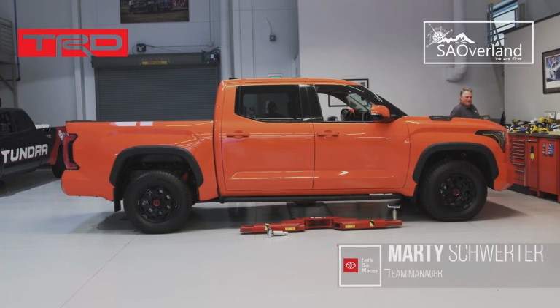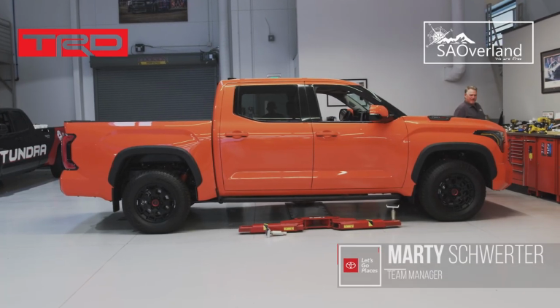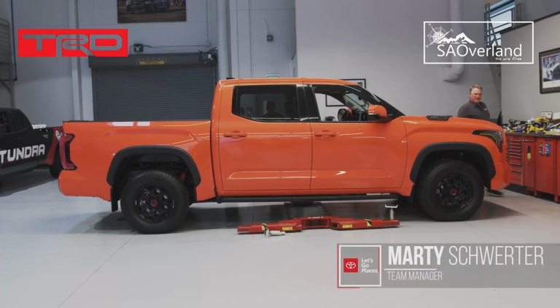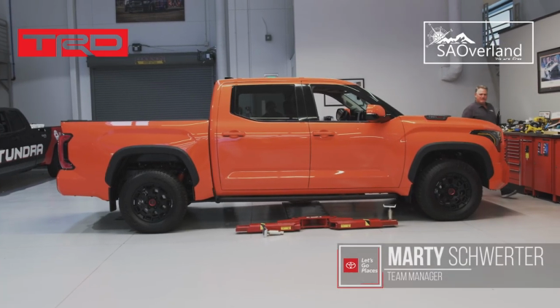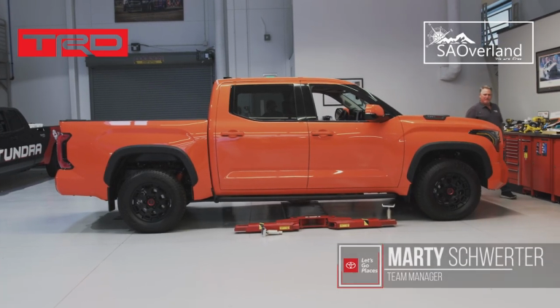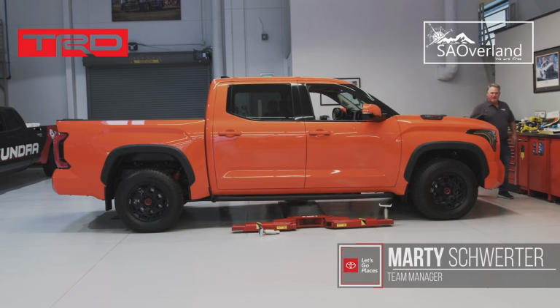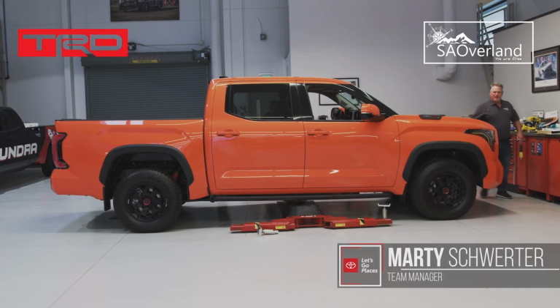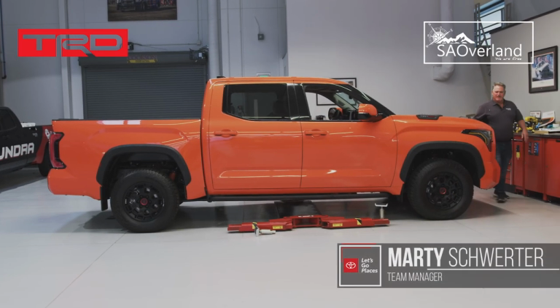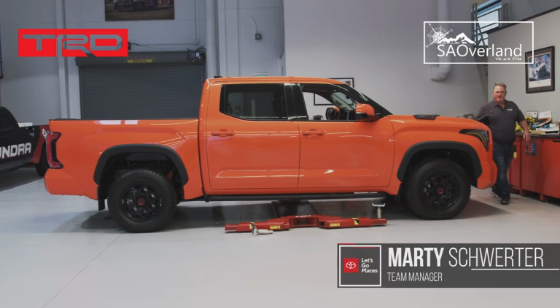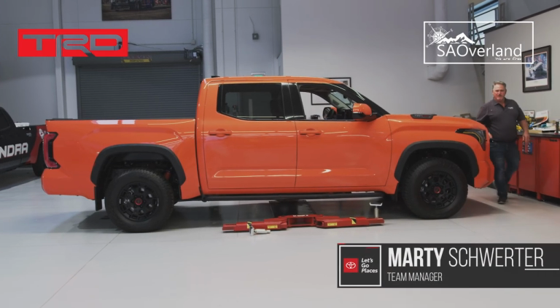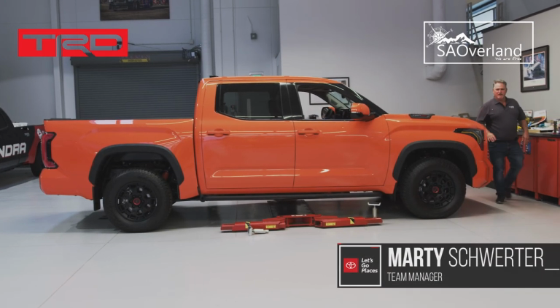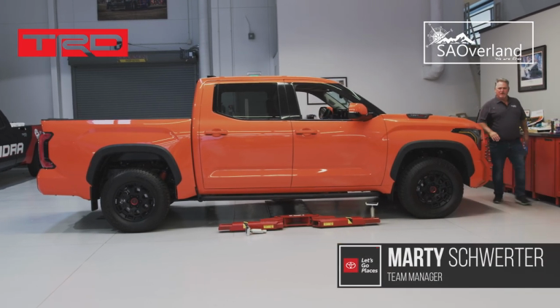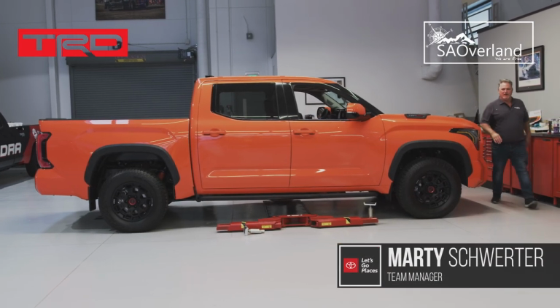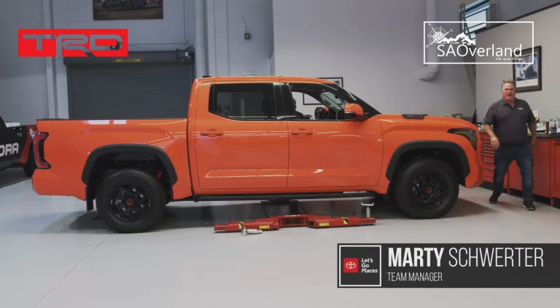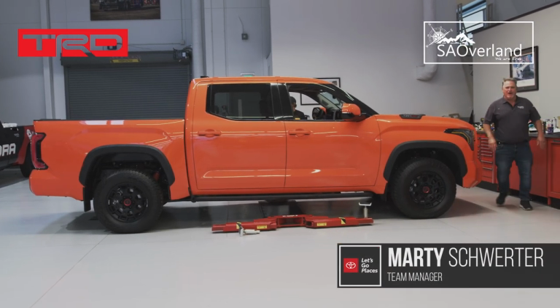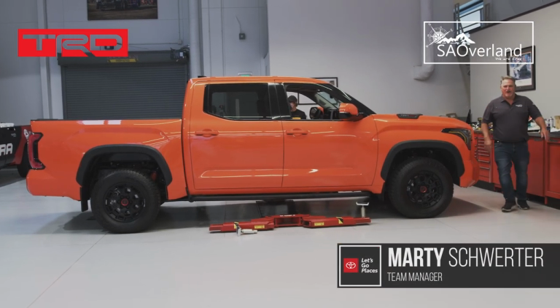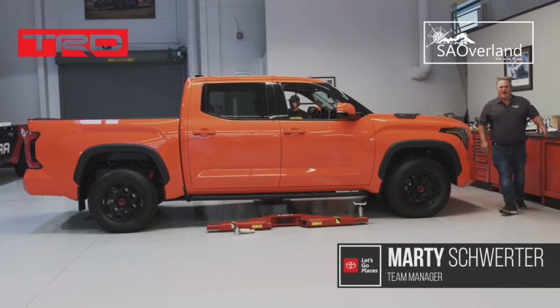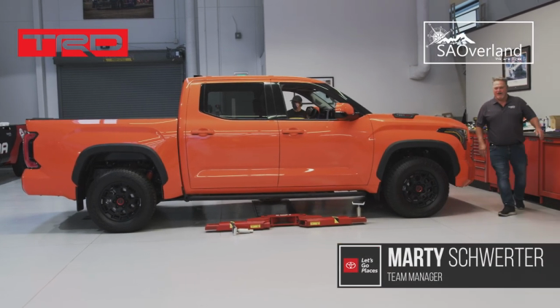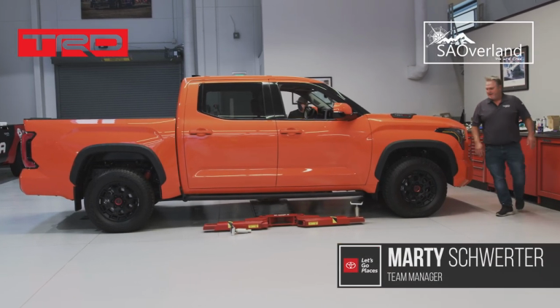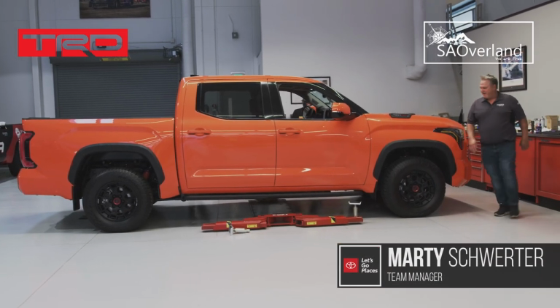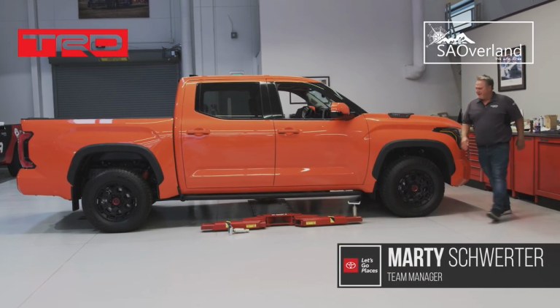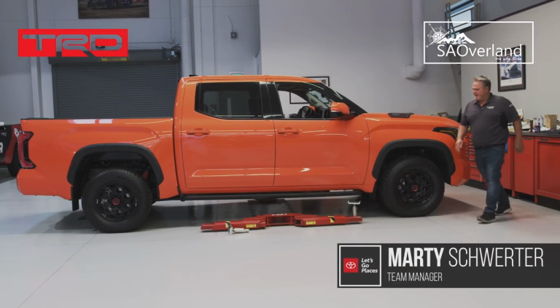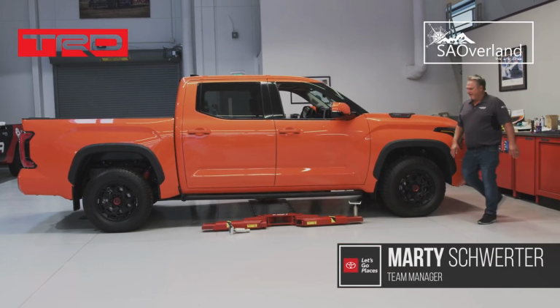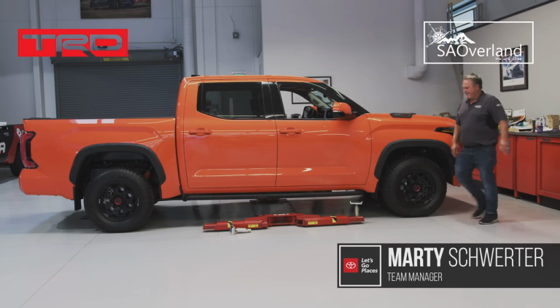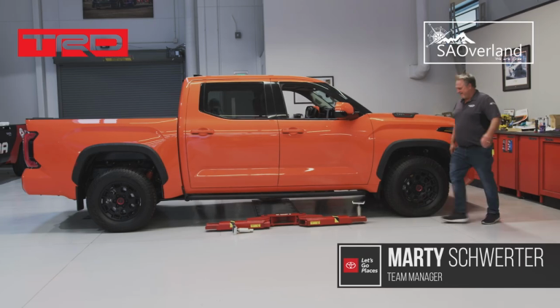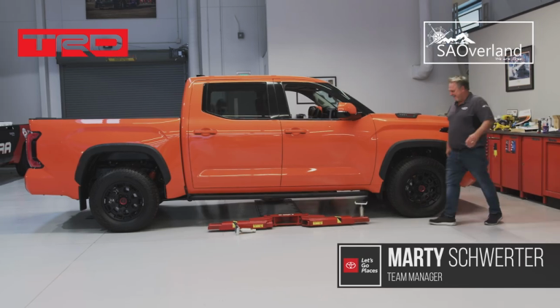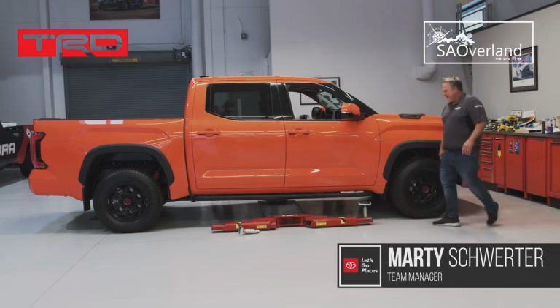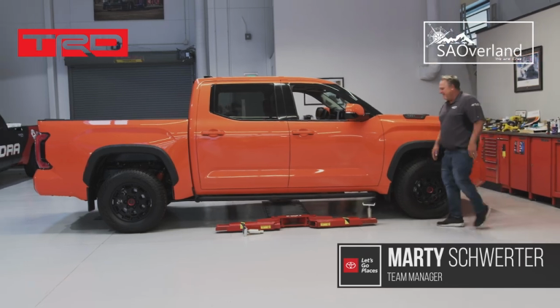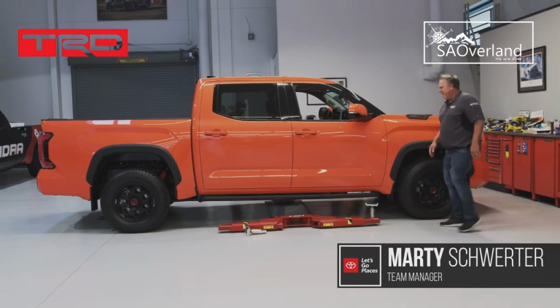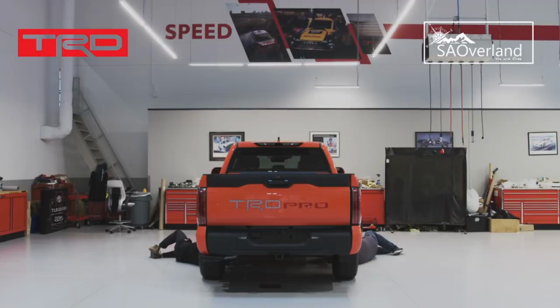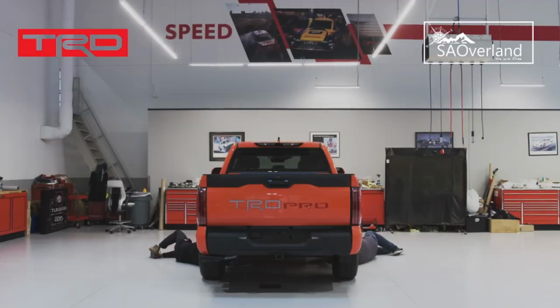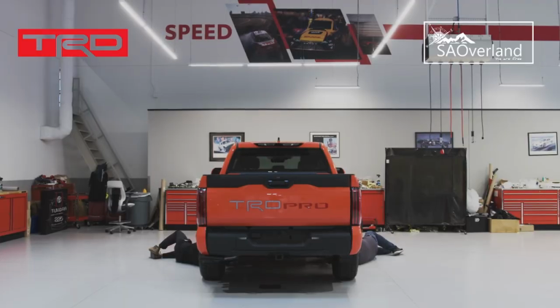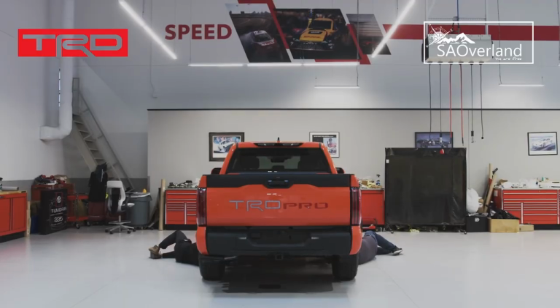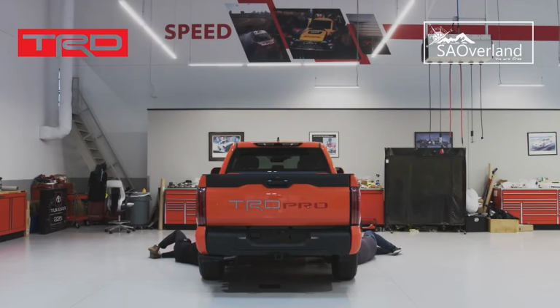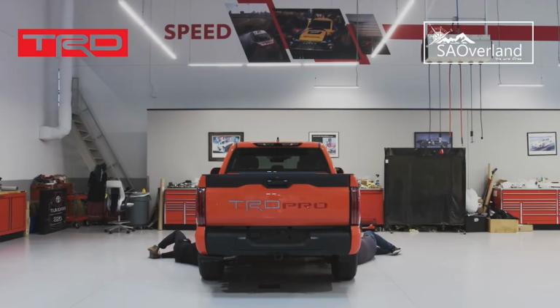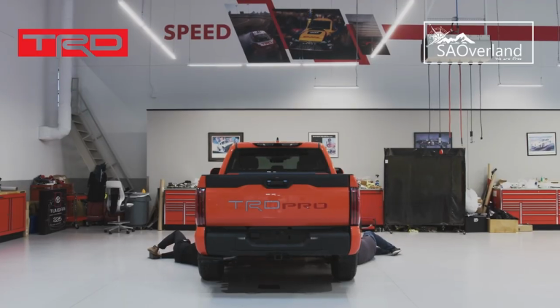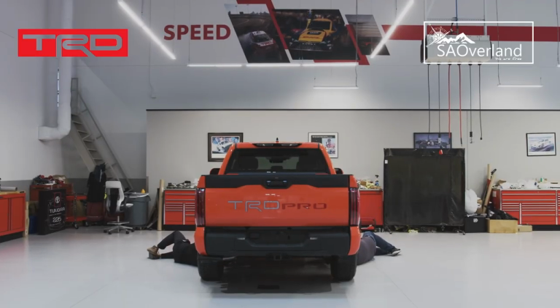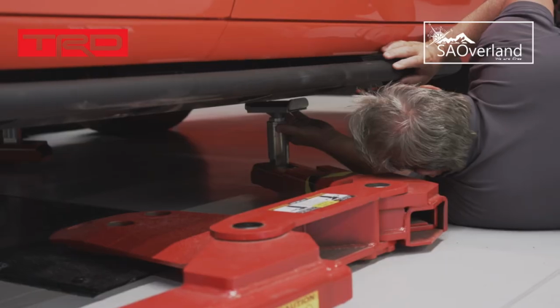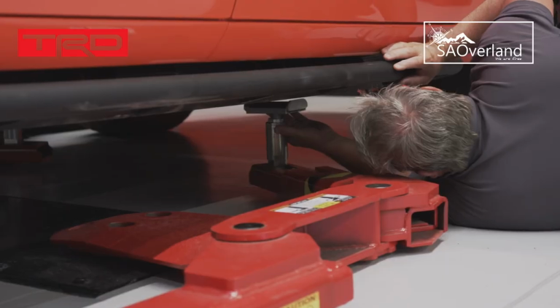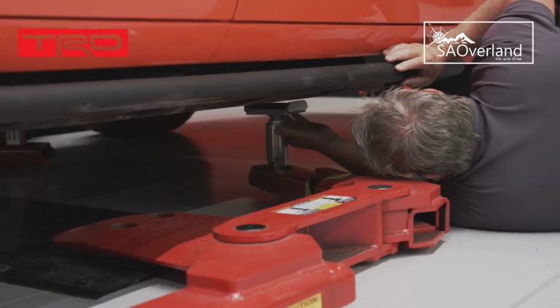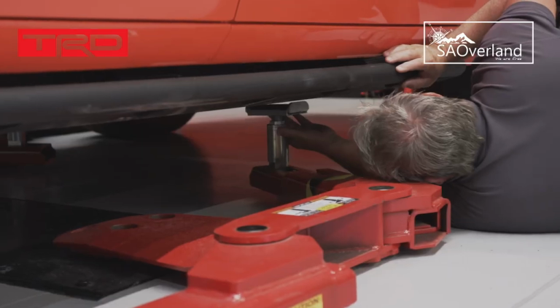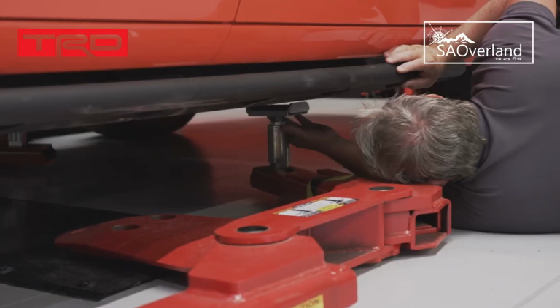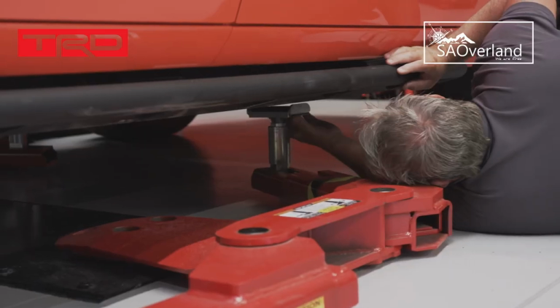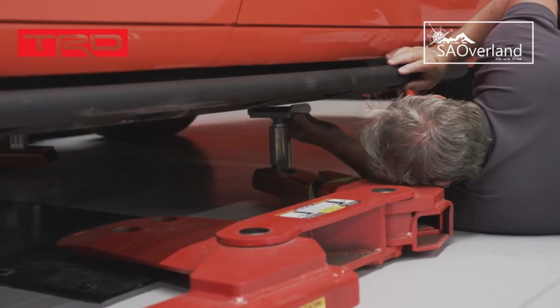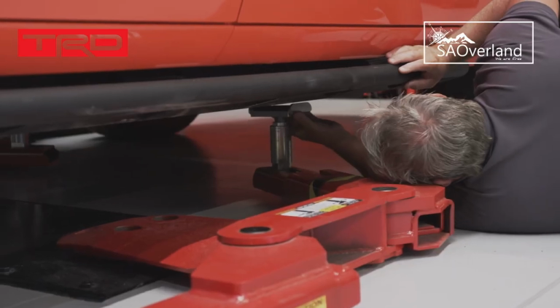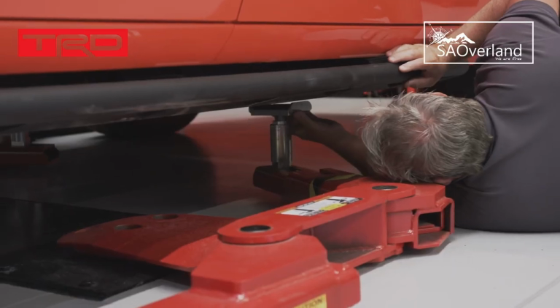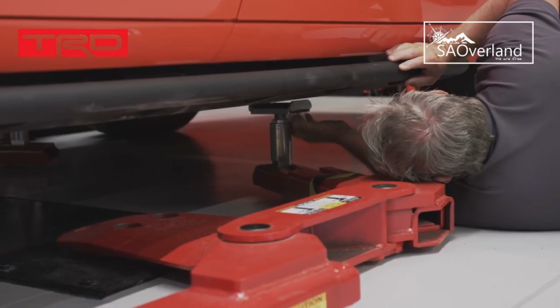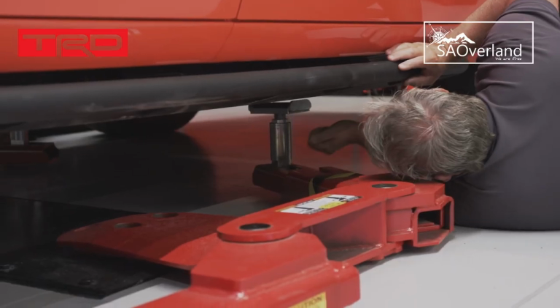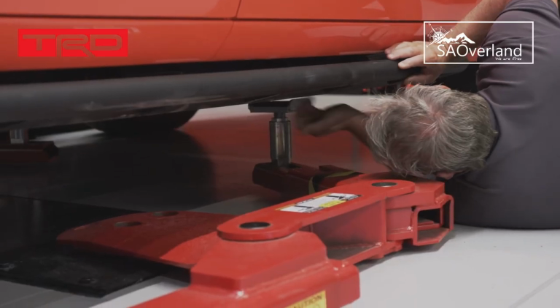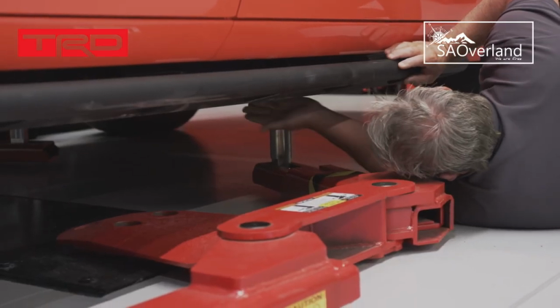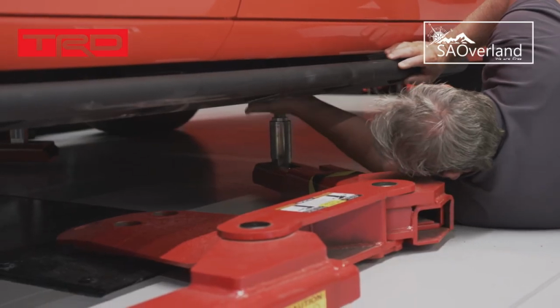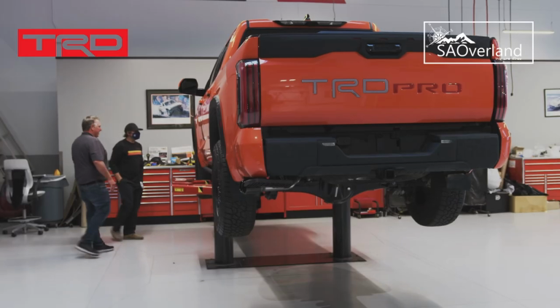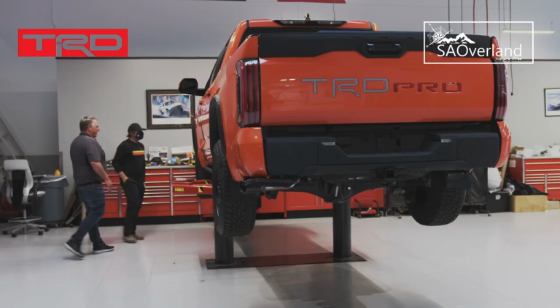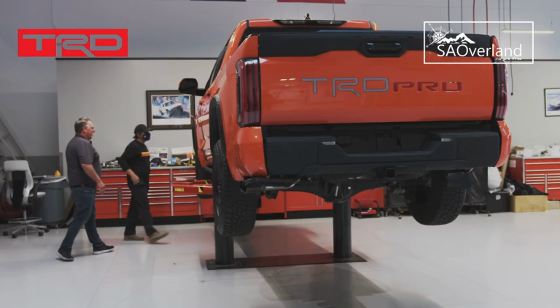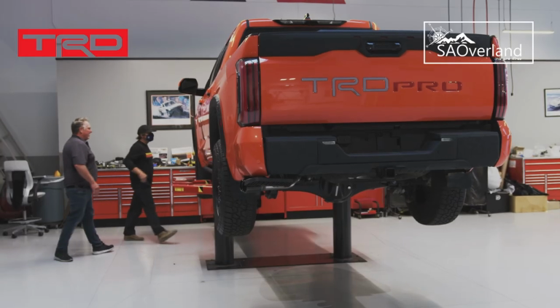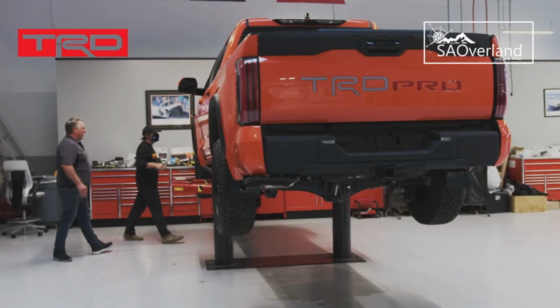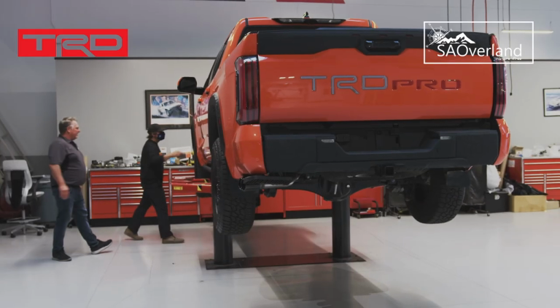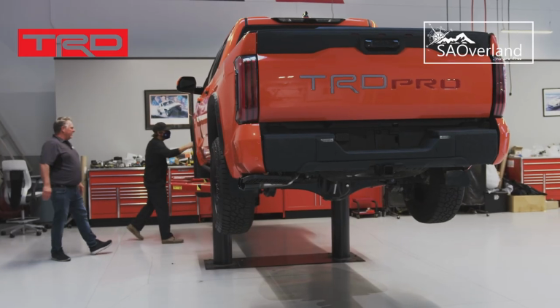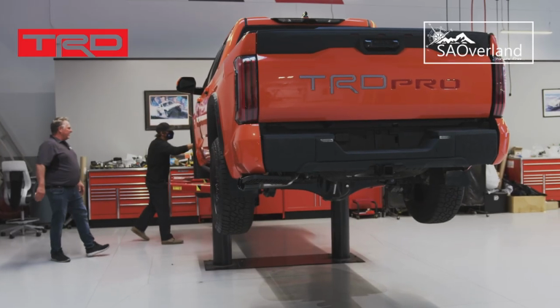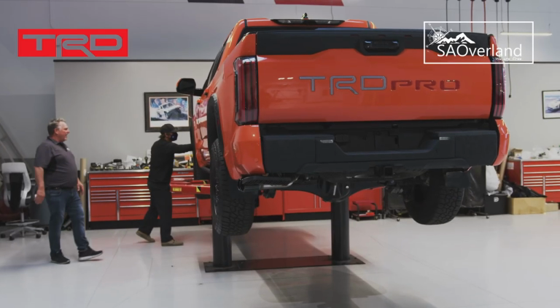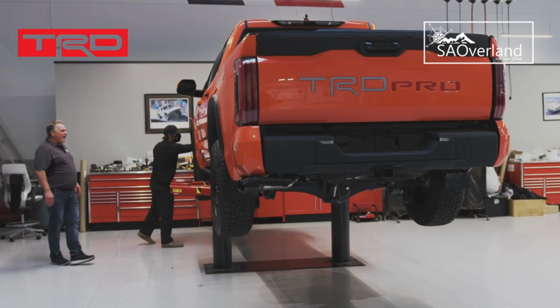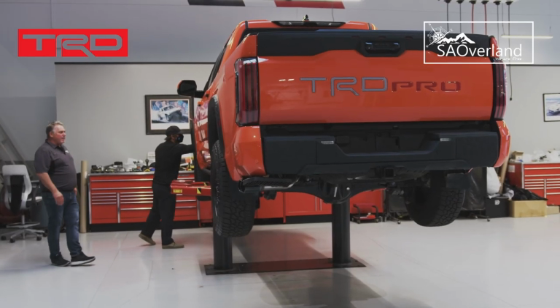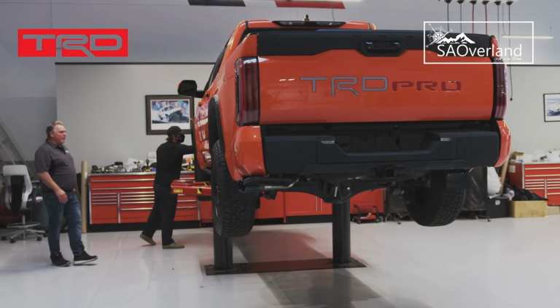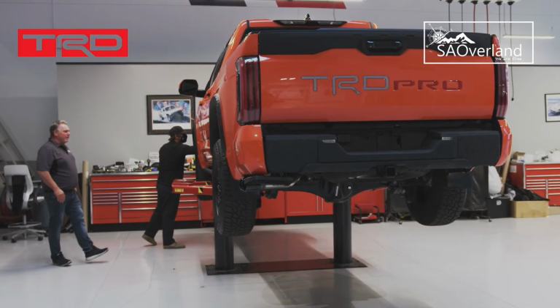First impression: the hood is pretty long on it. Our team is the first ones to have received this vehicle. I see the hybrid badge on it.